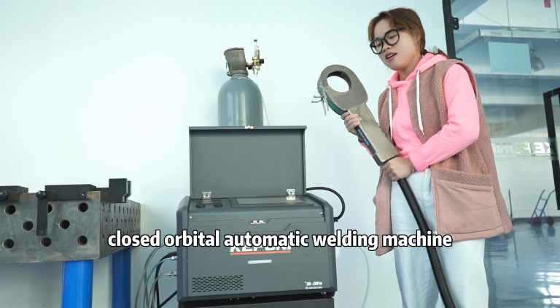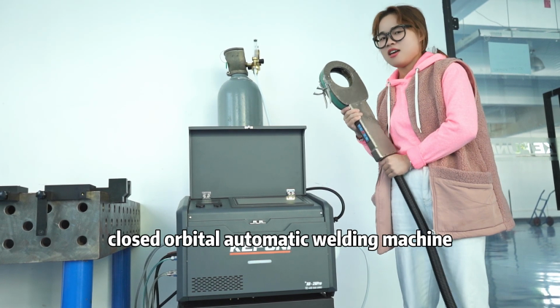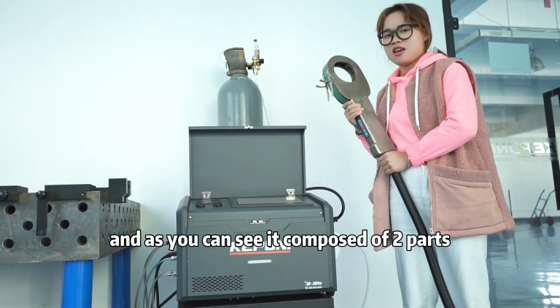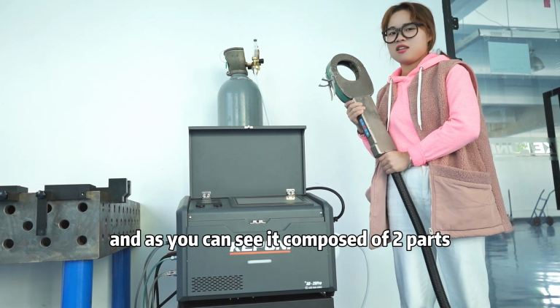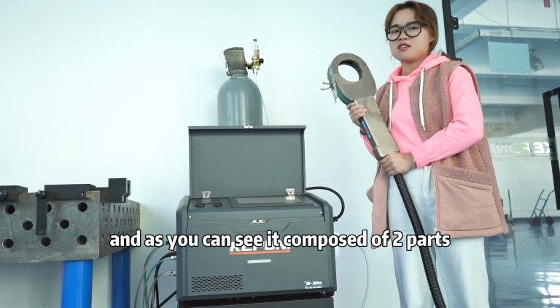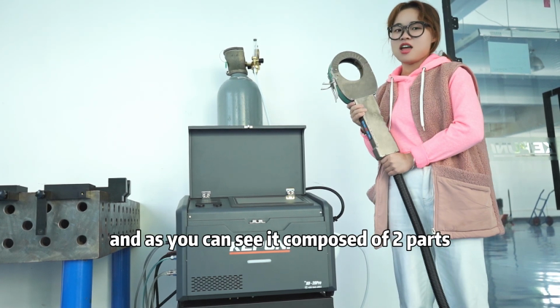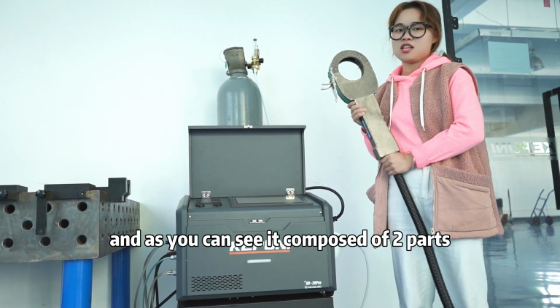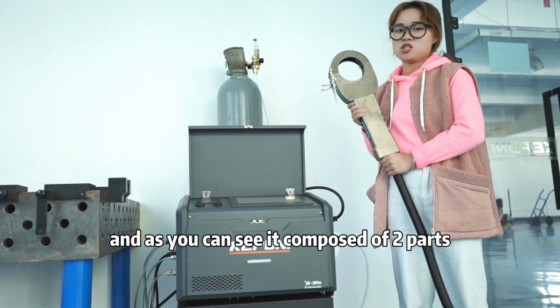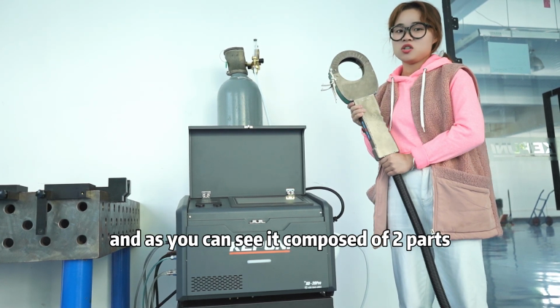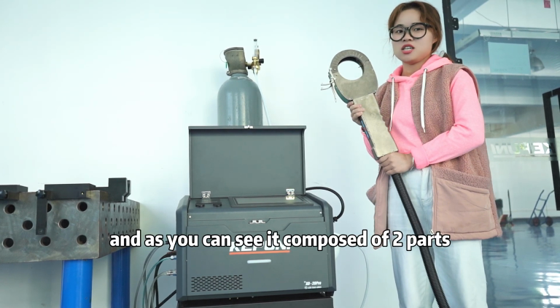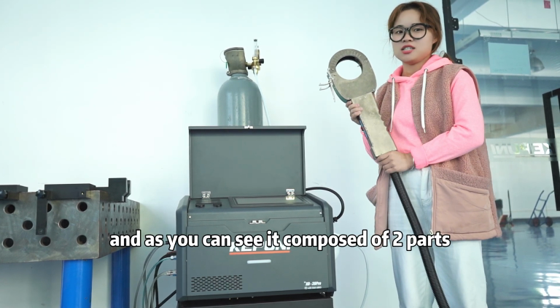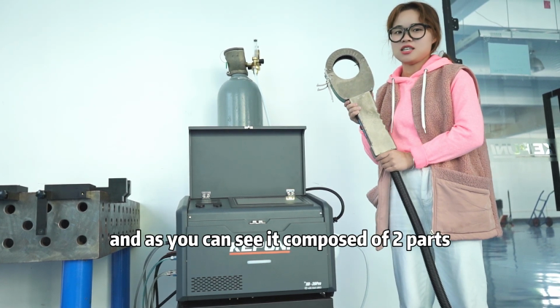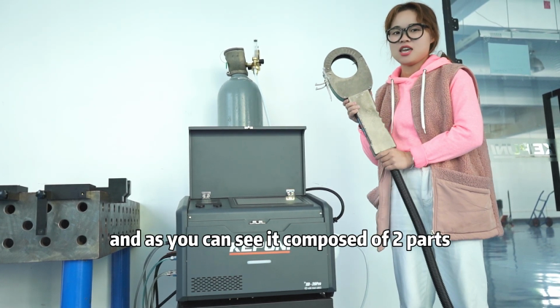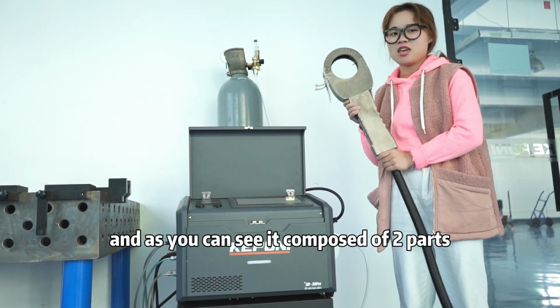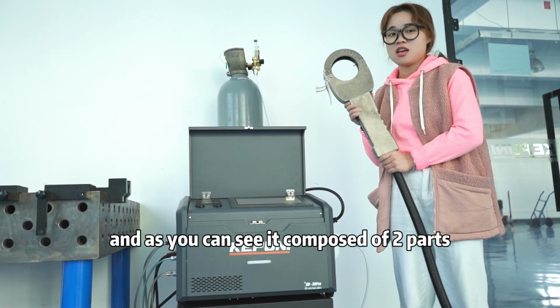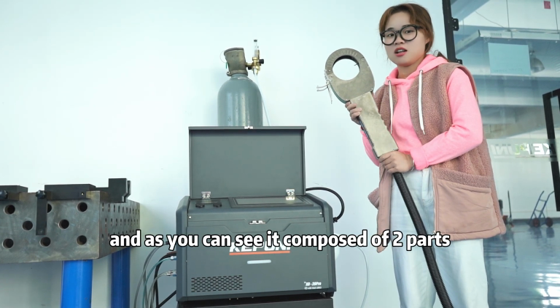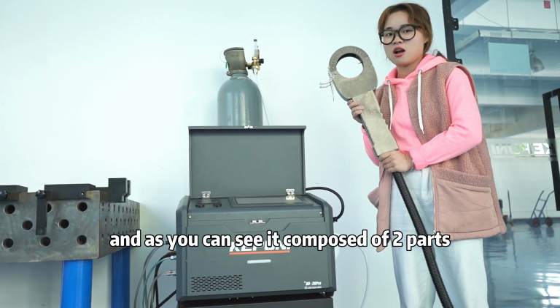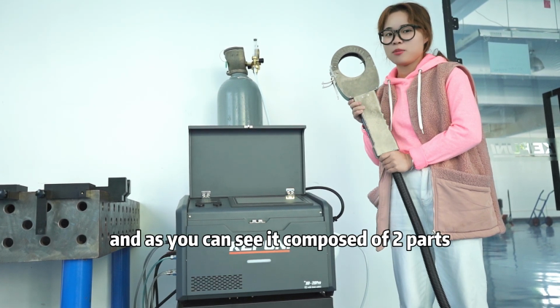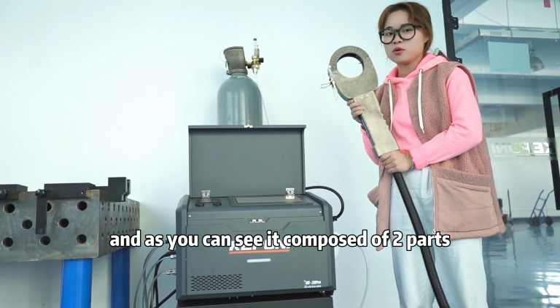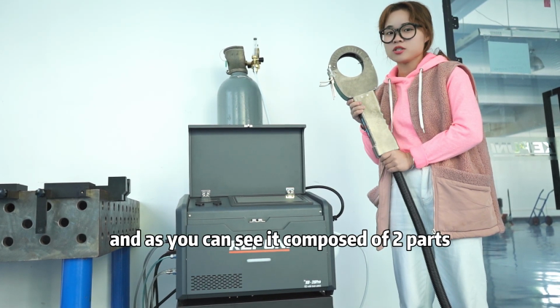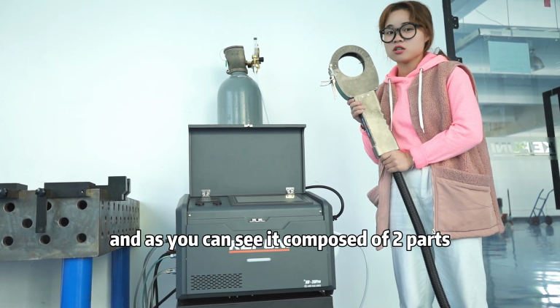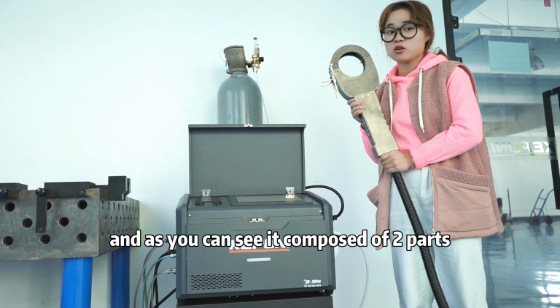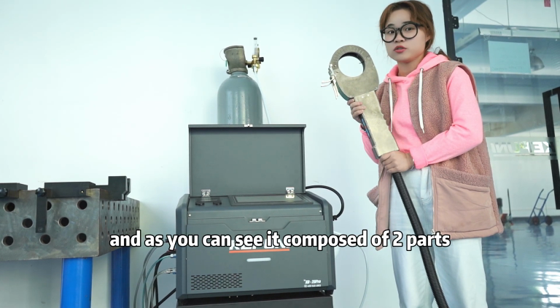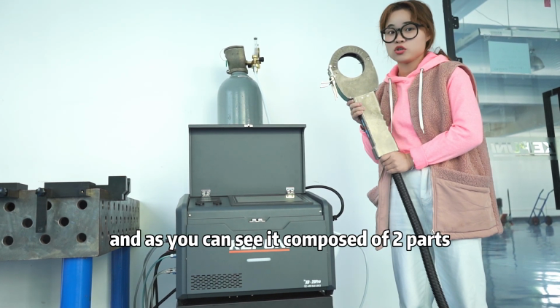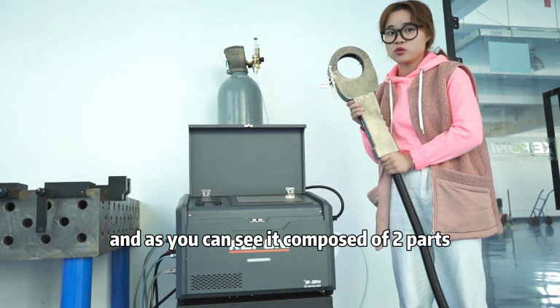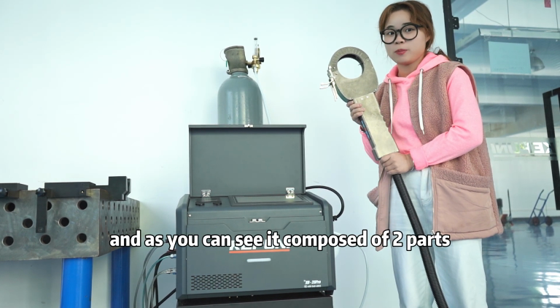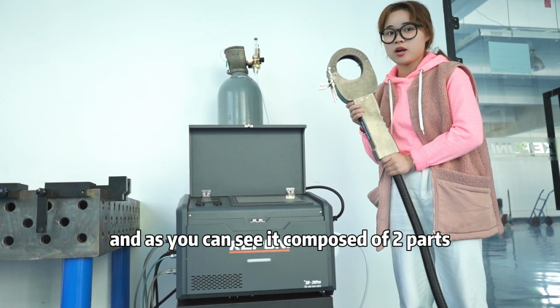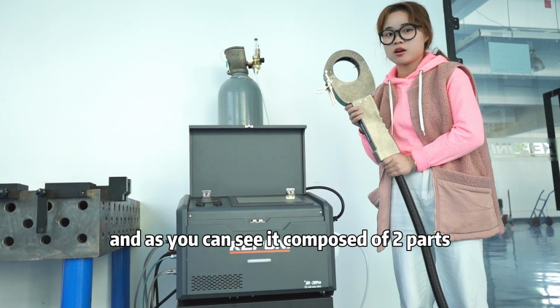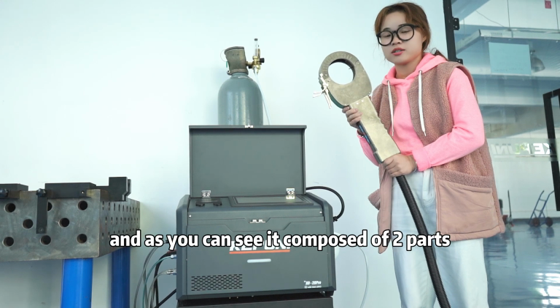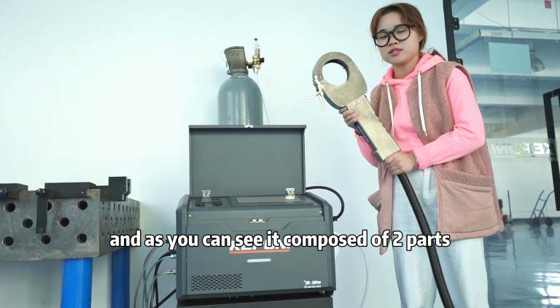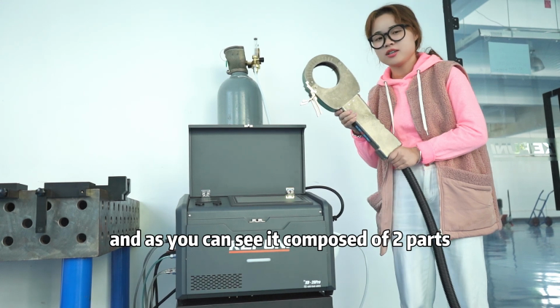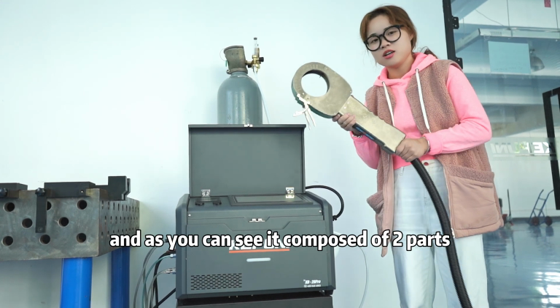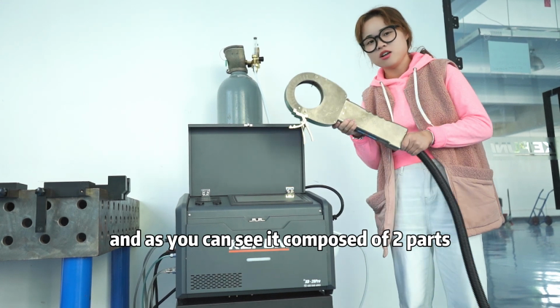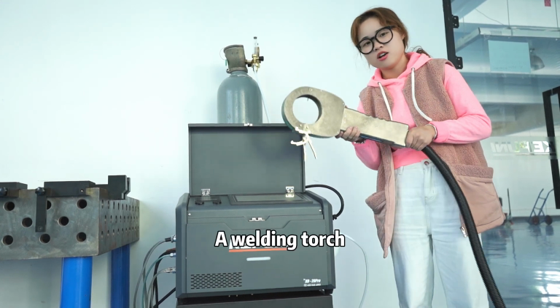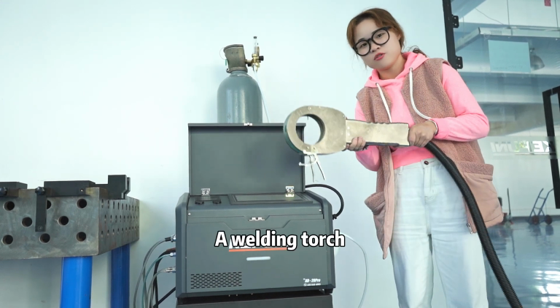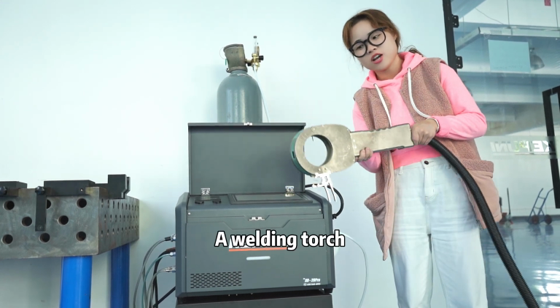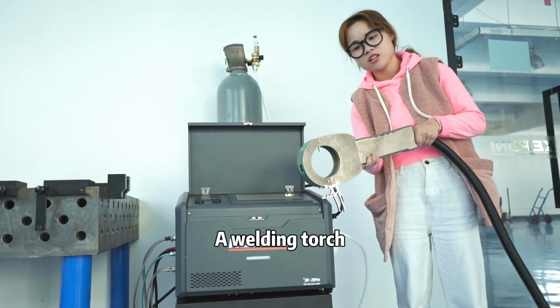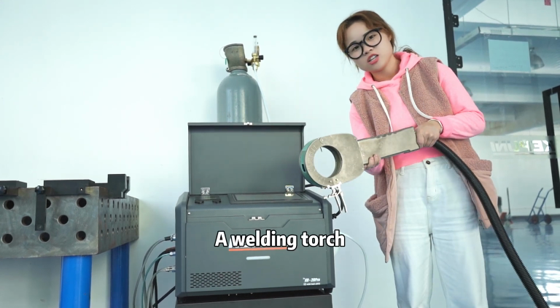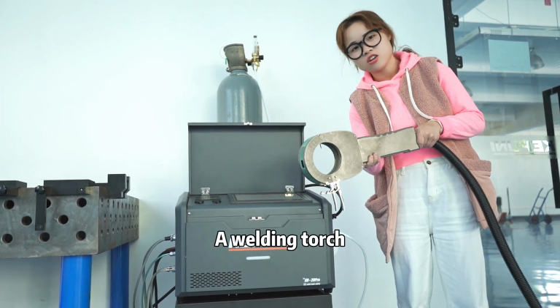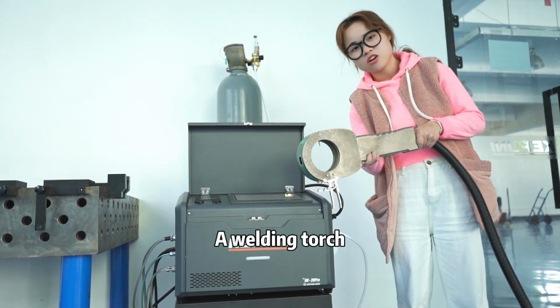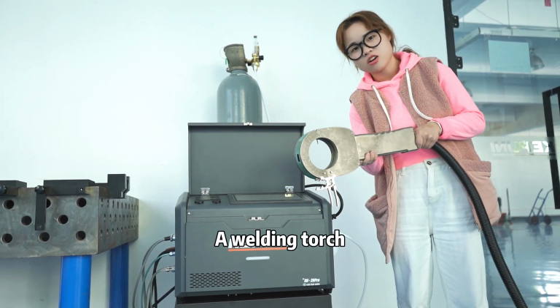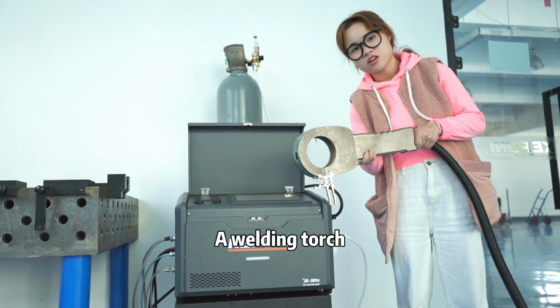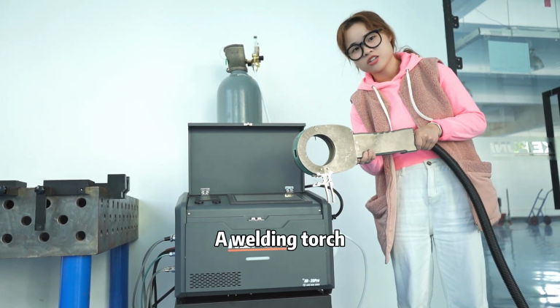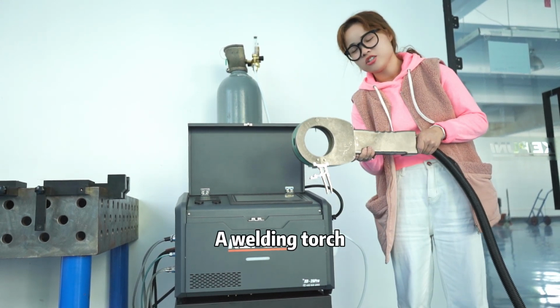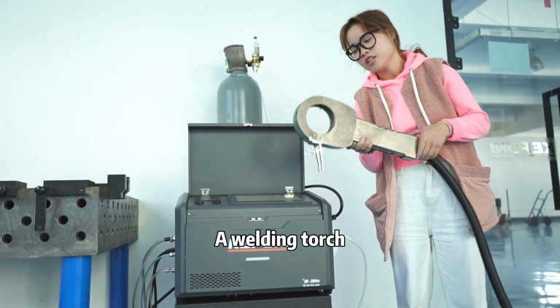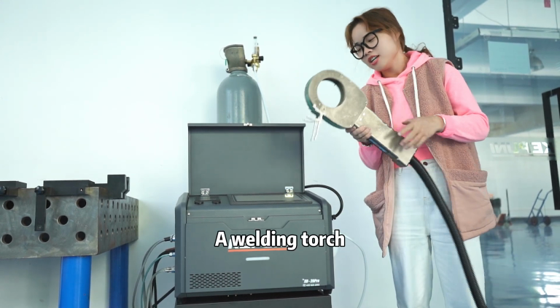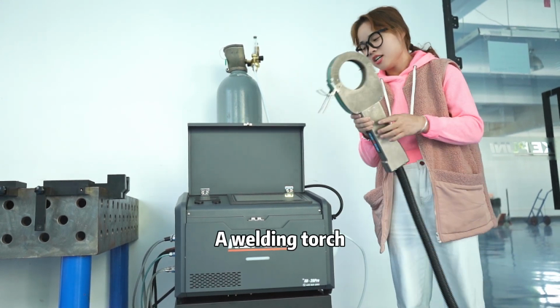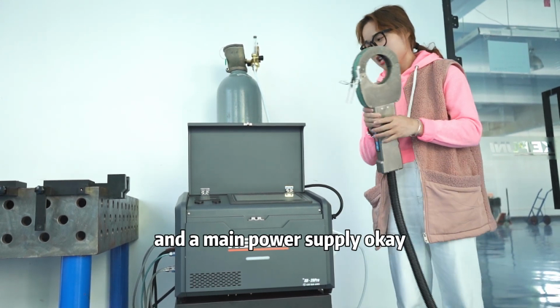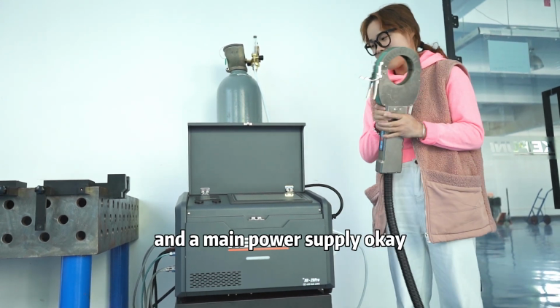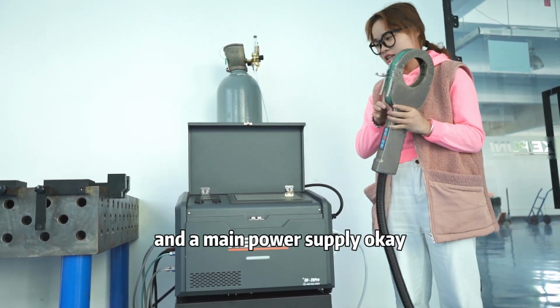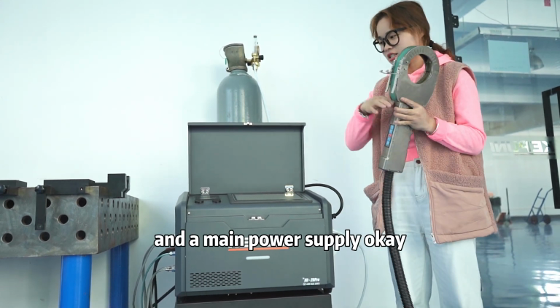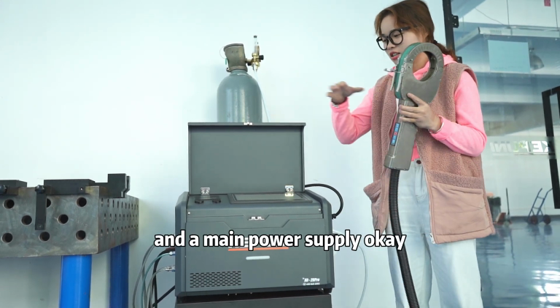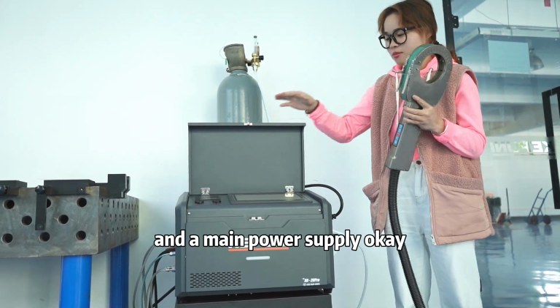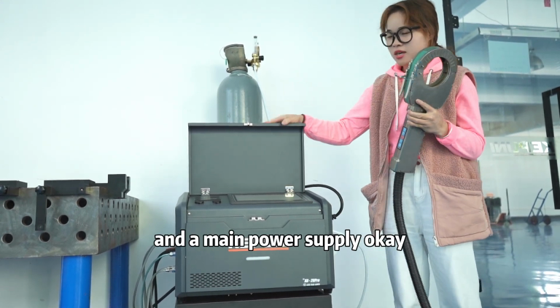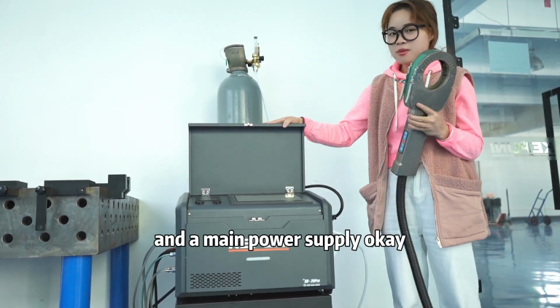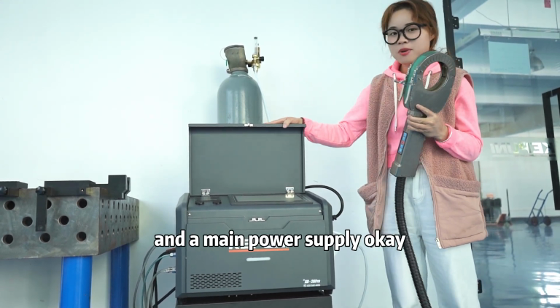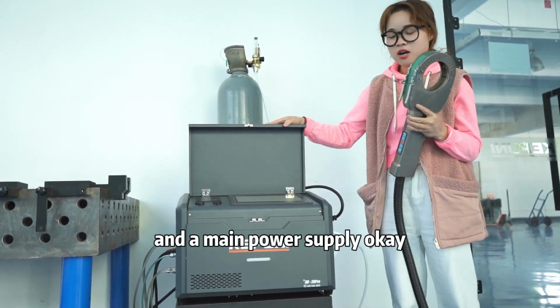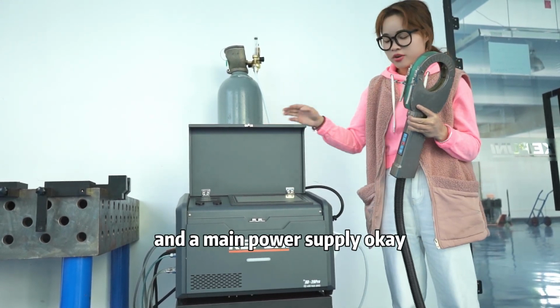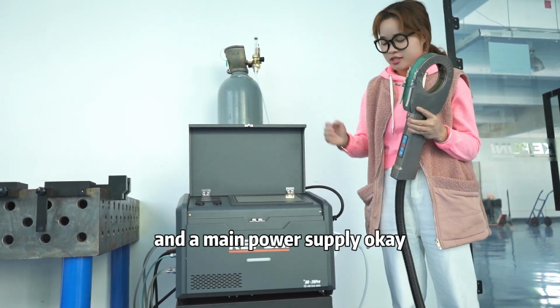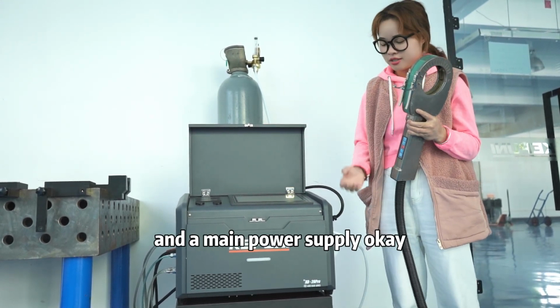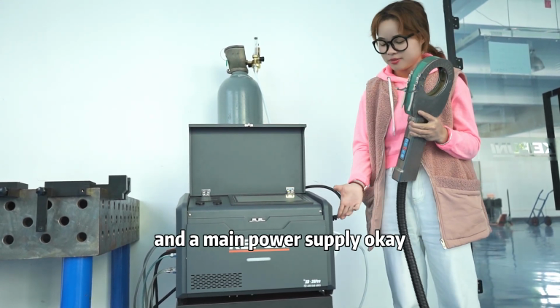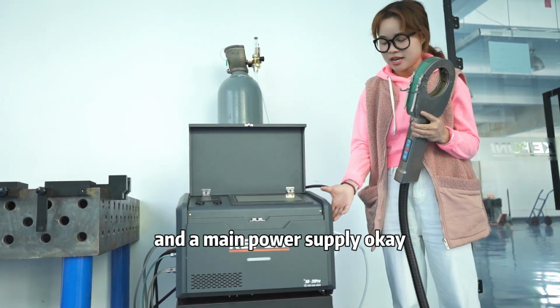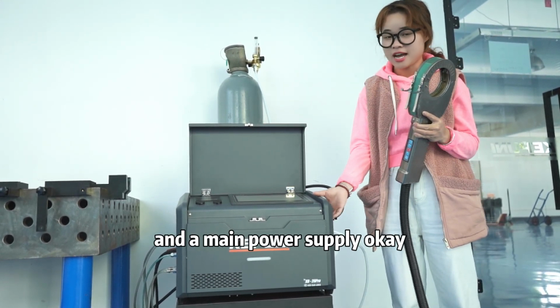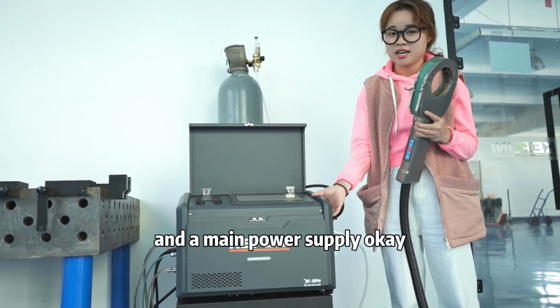As you can see, it is a composure of two parts: a welding part and a beam power supply.